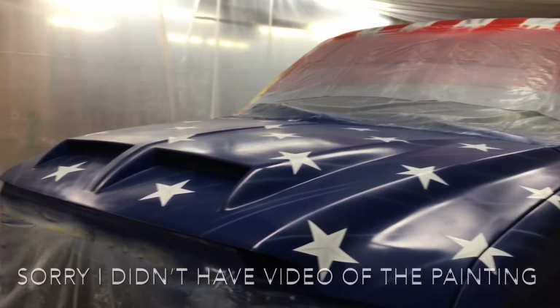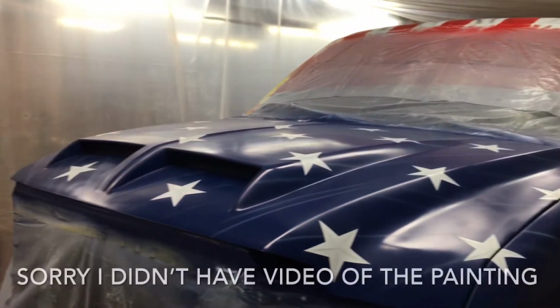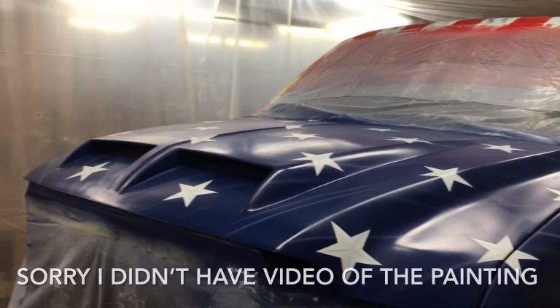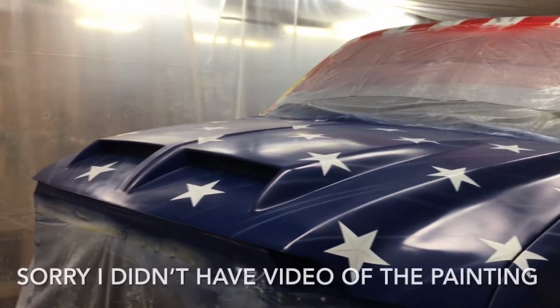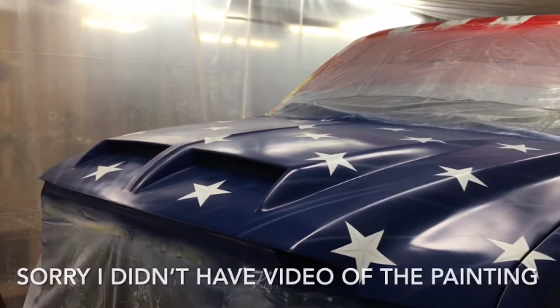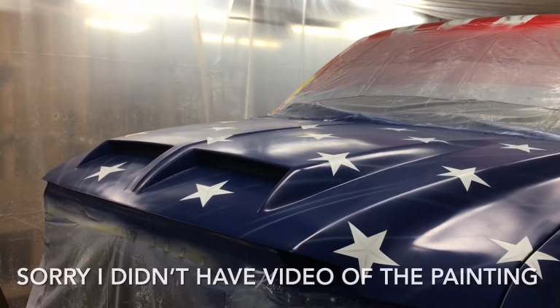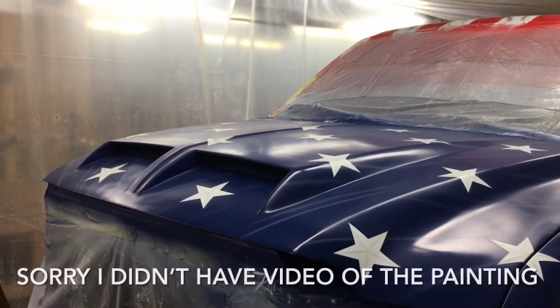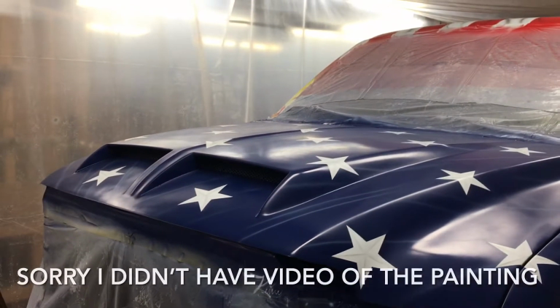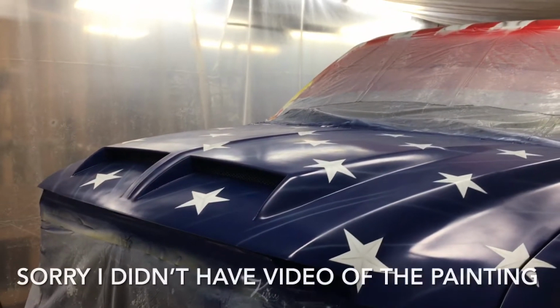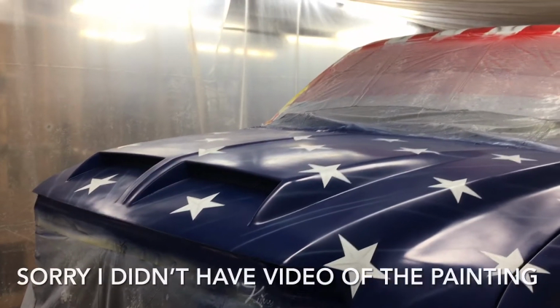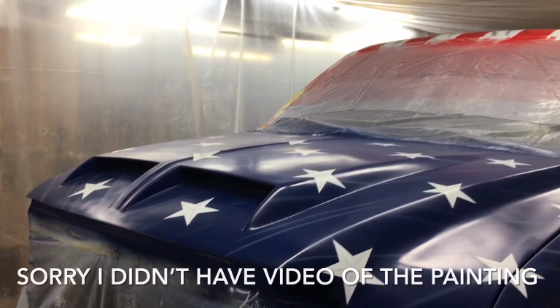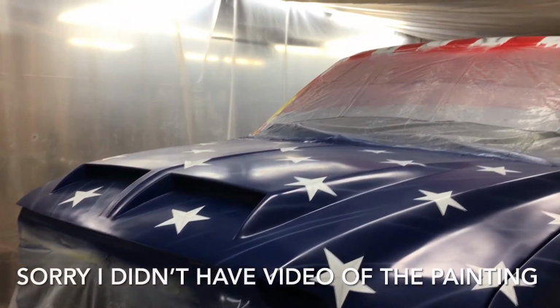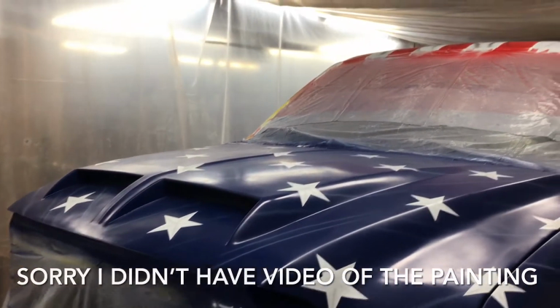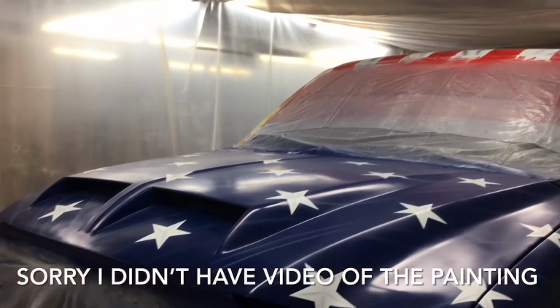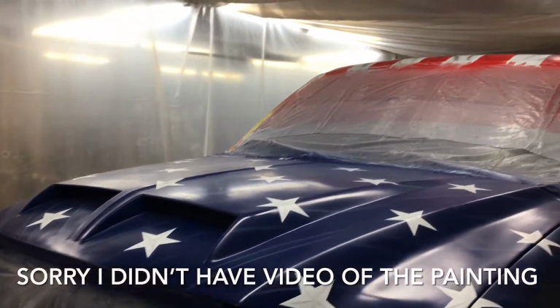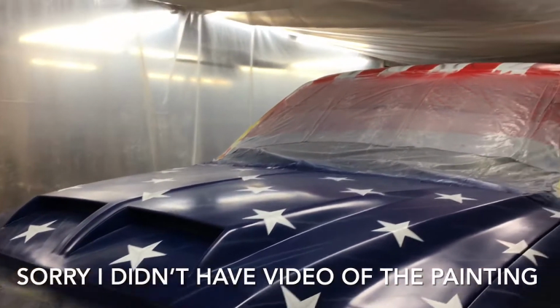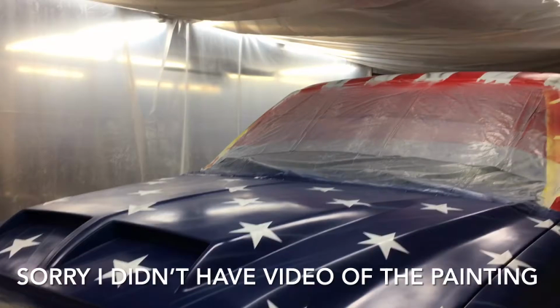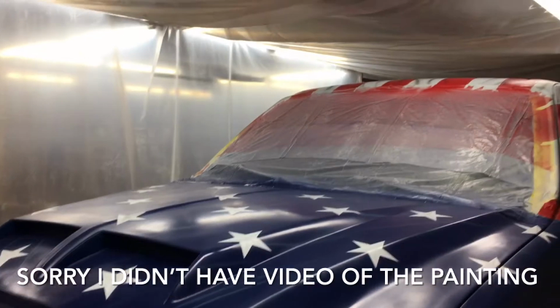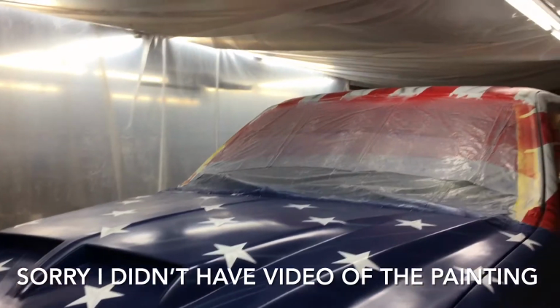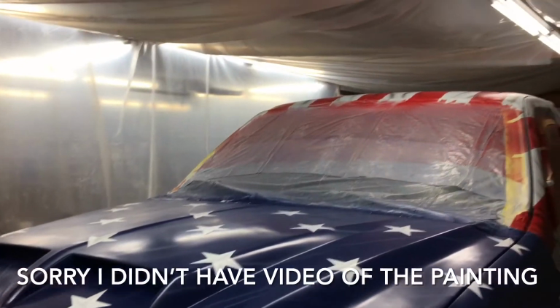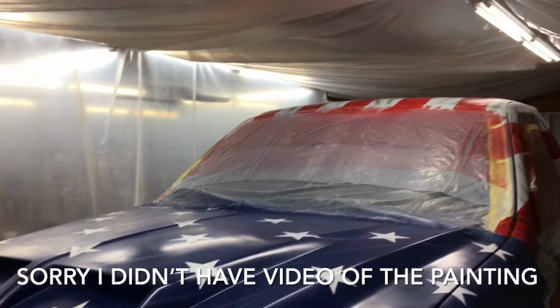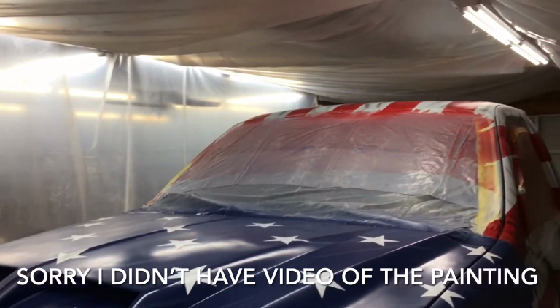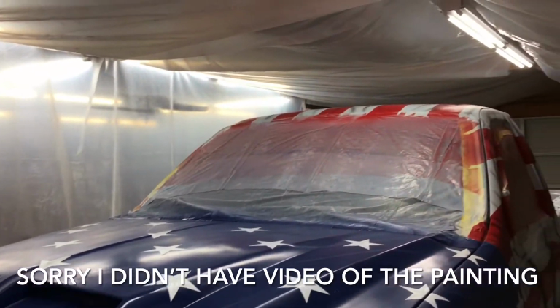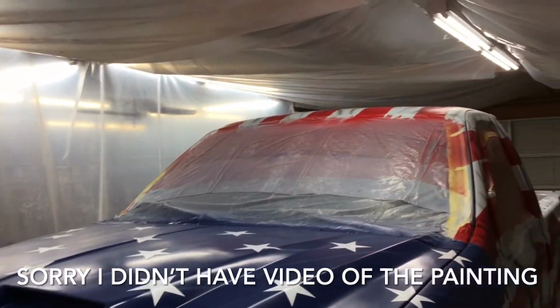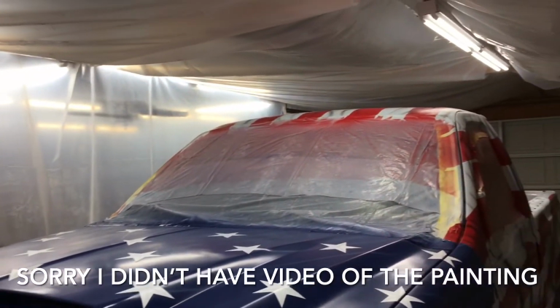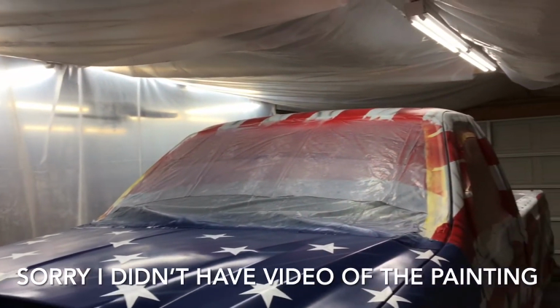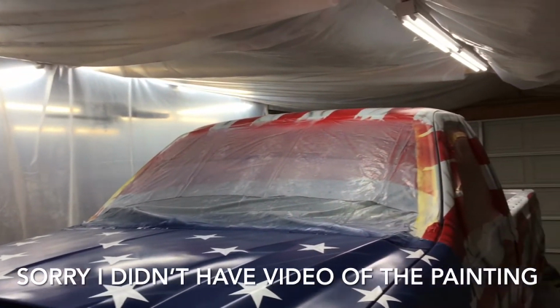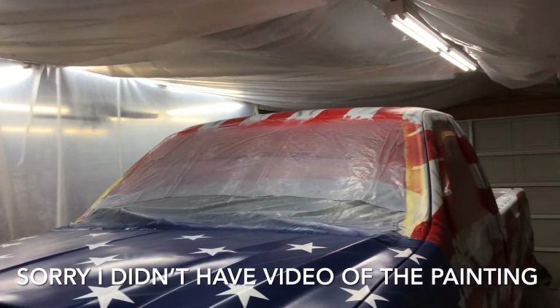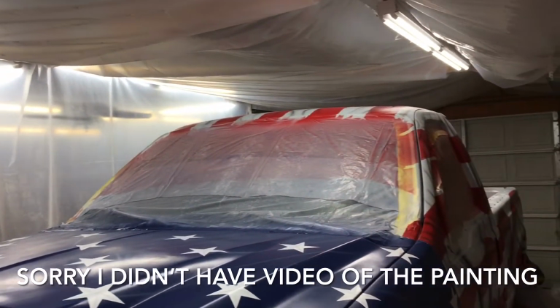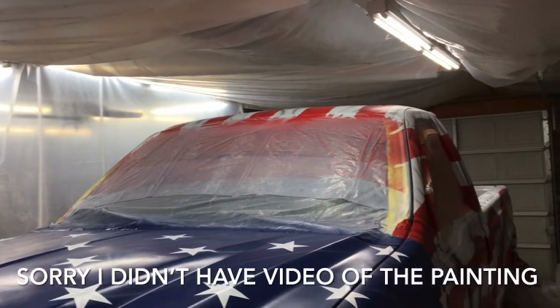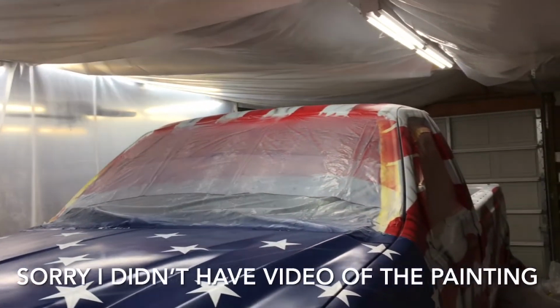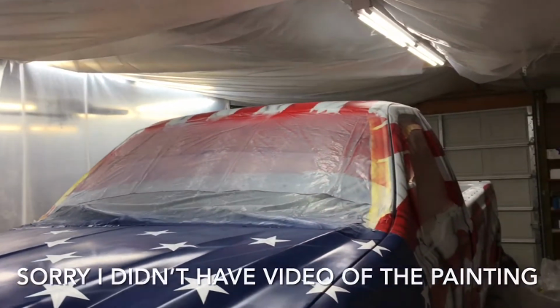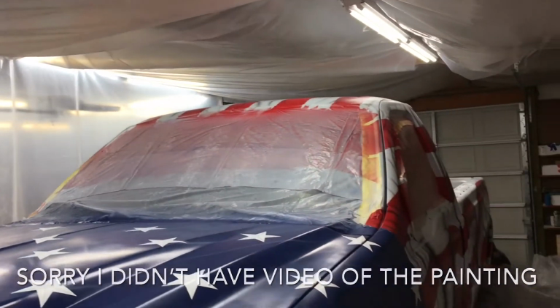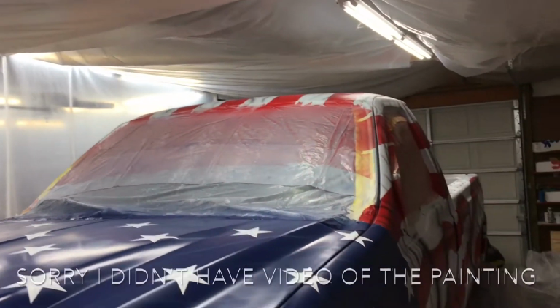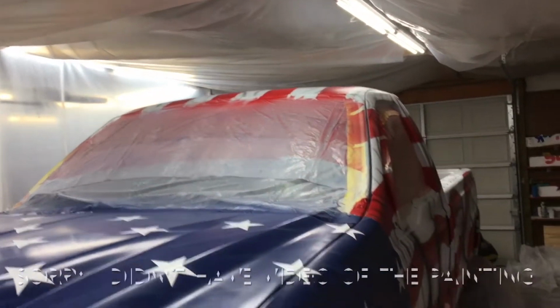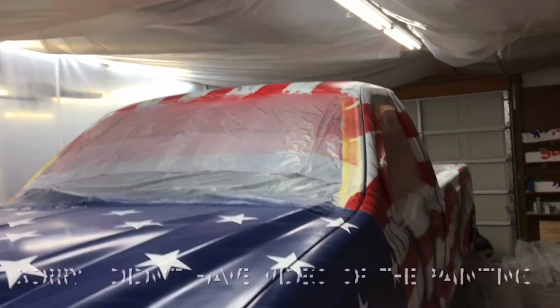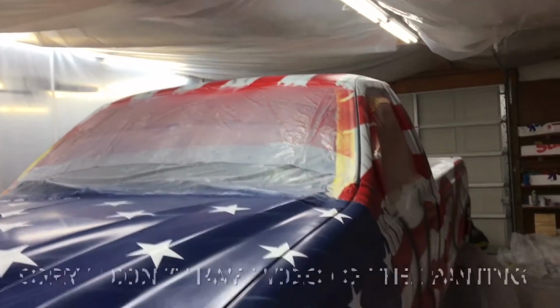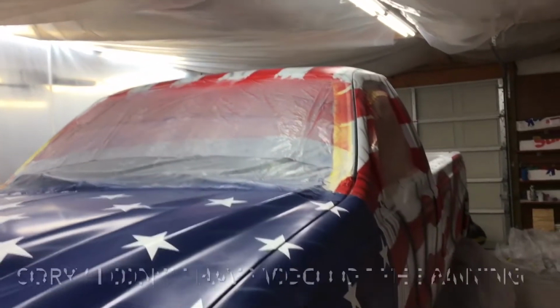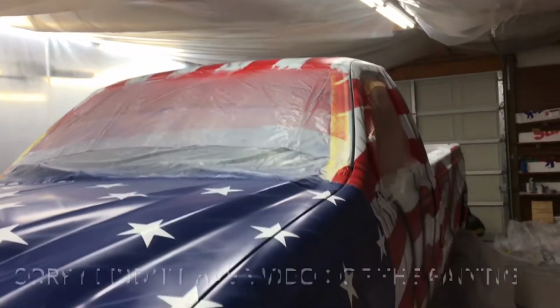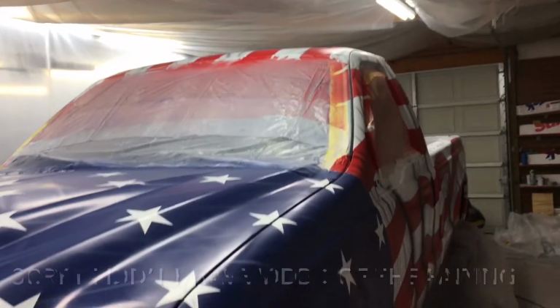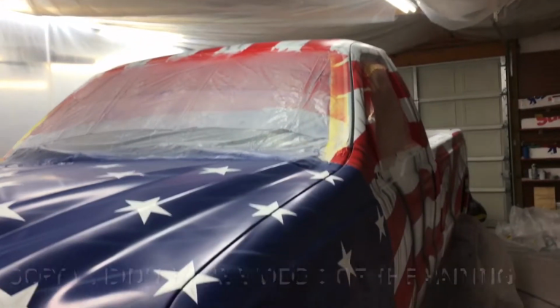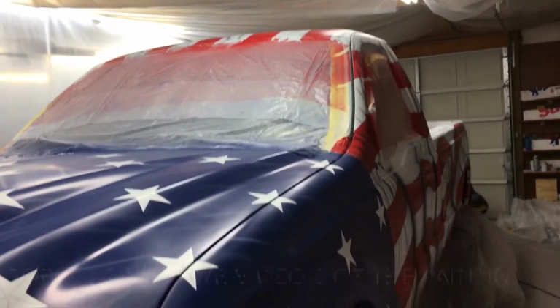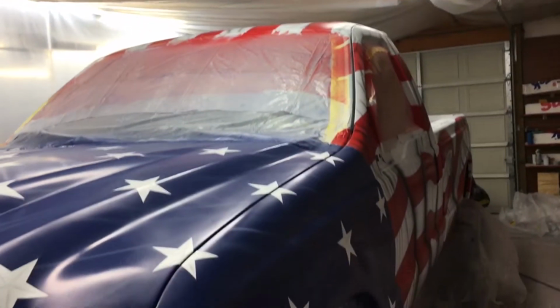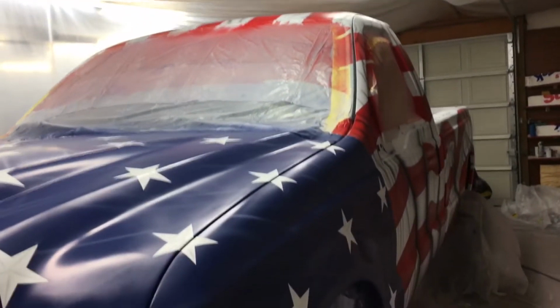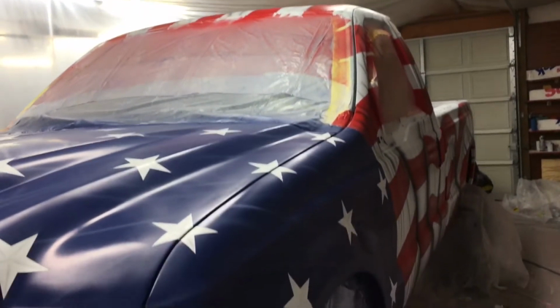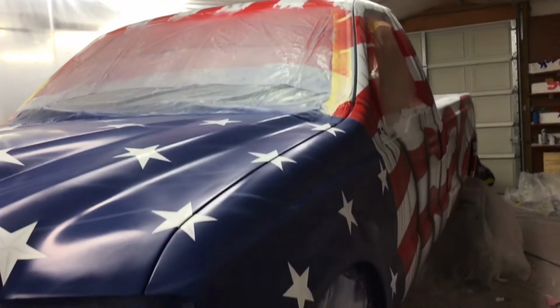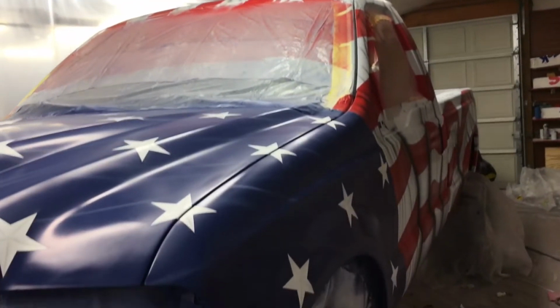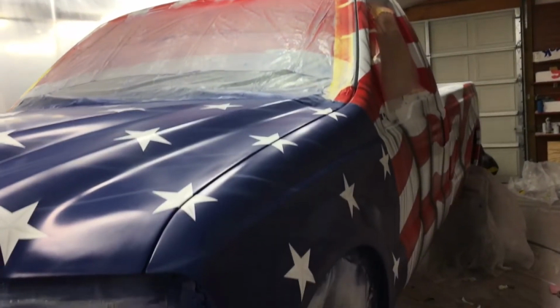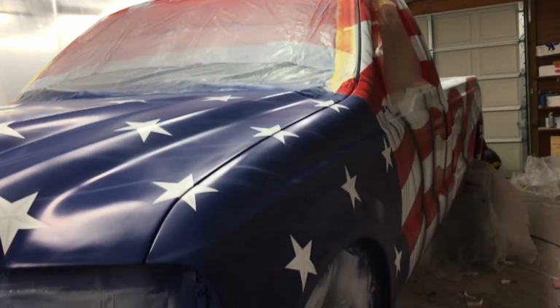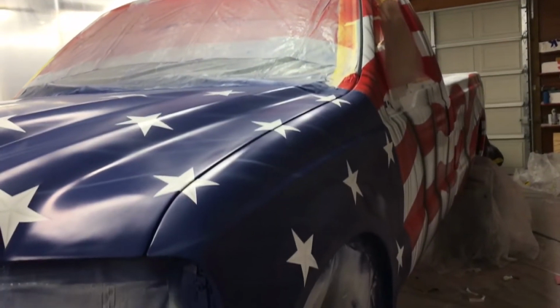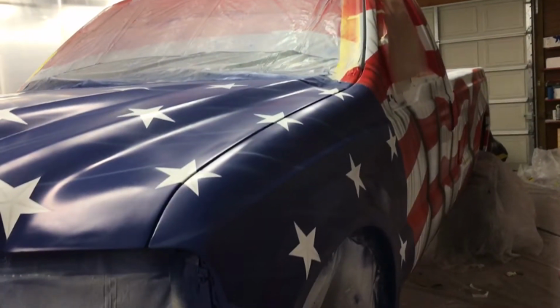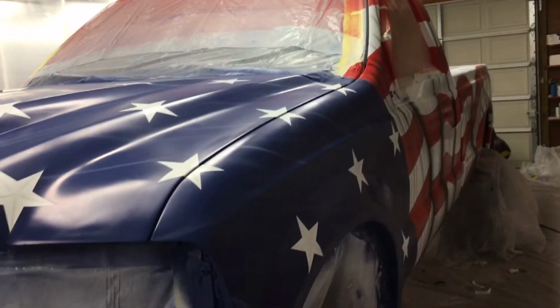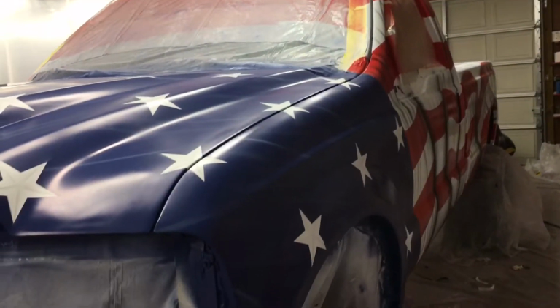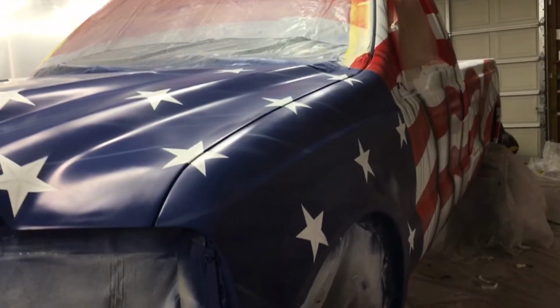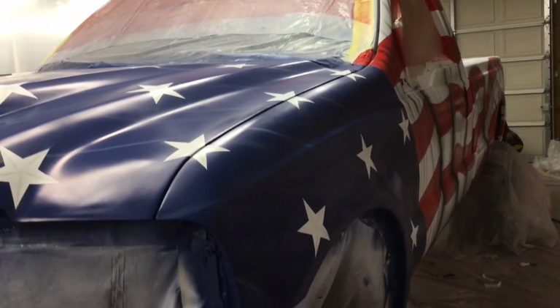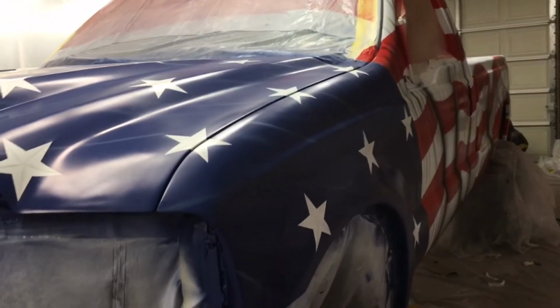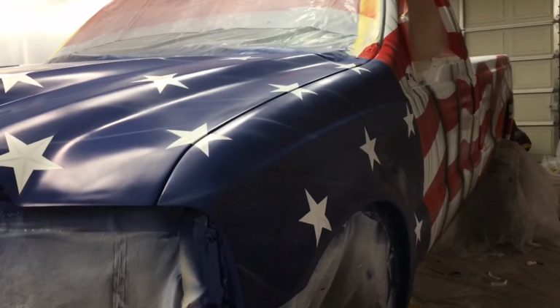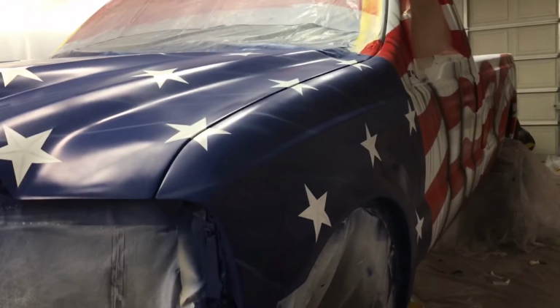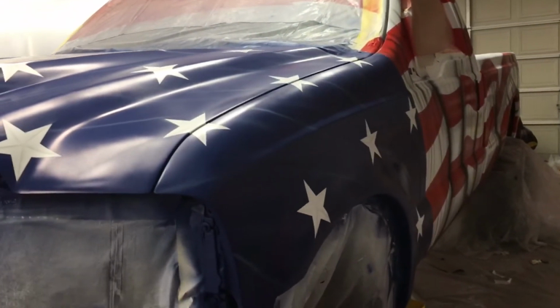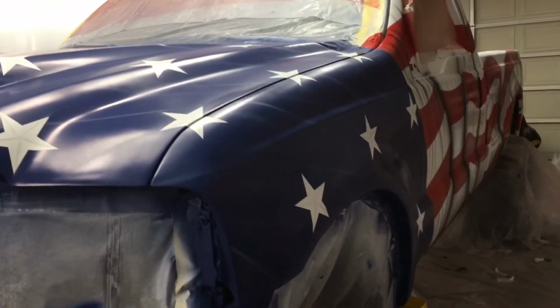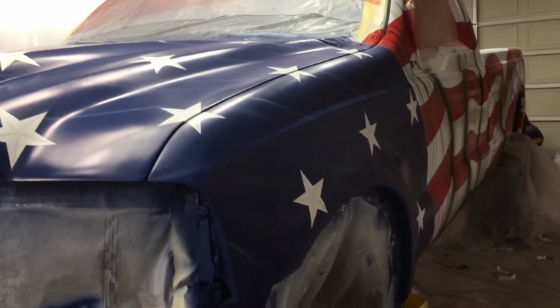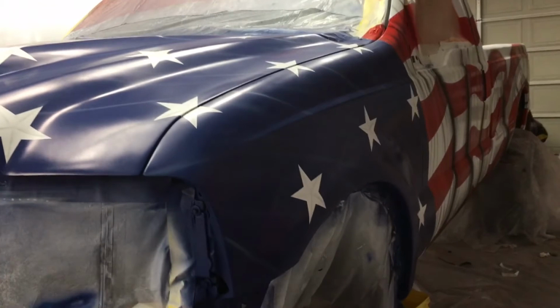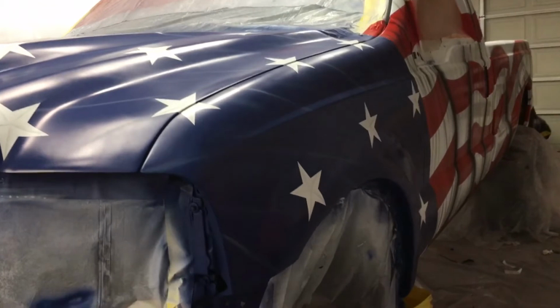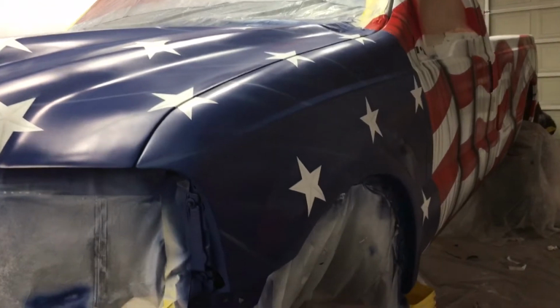Okay, she's about ready for clear coat. I will do that in the morning.